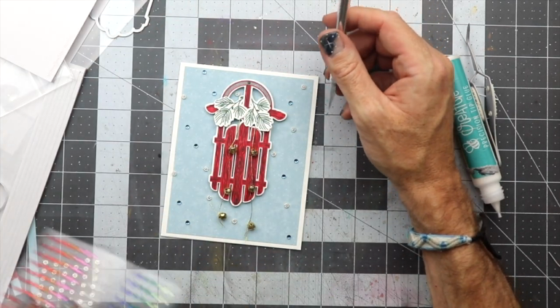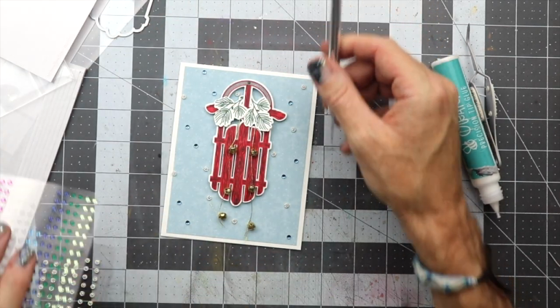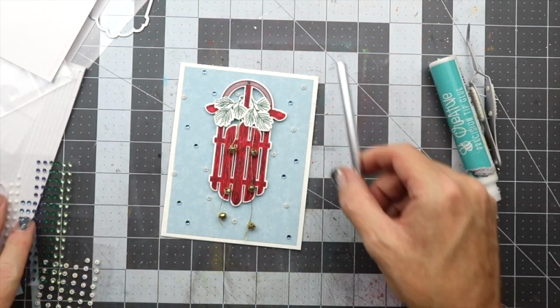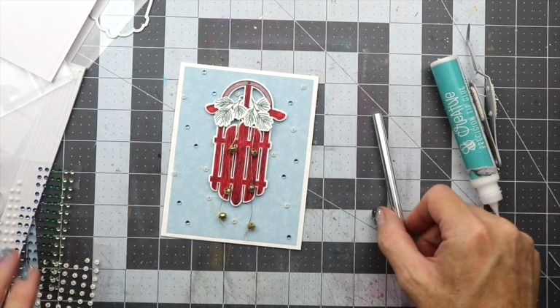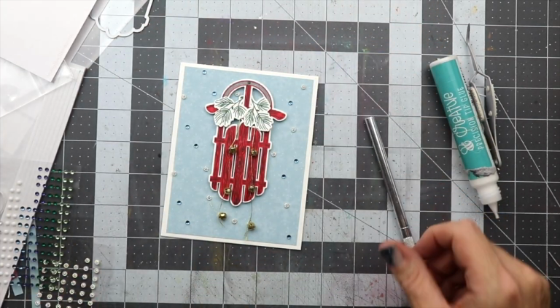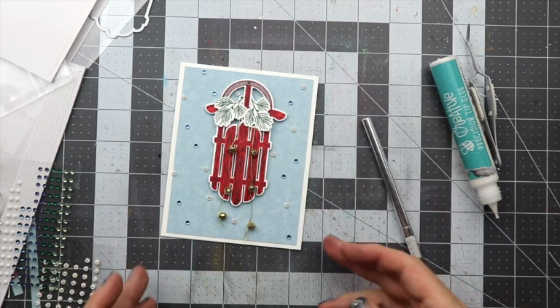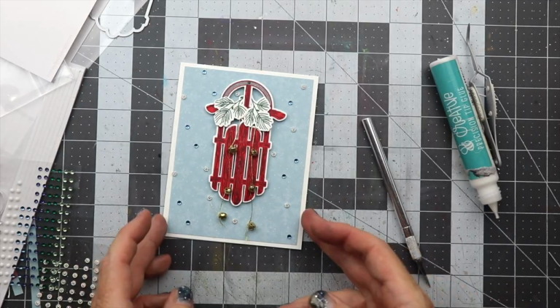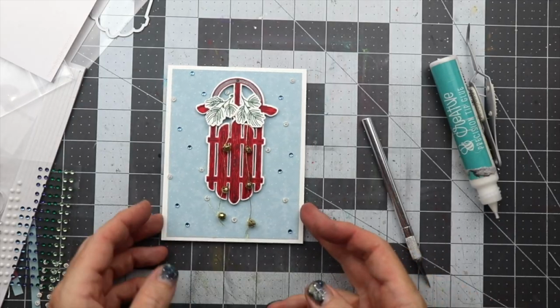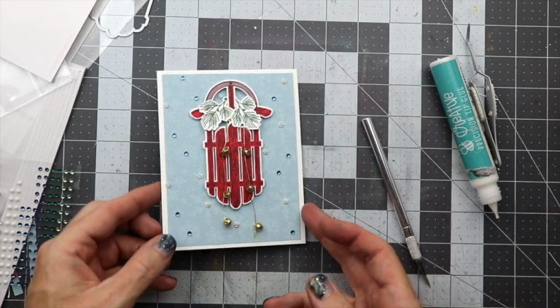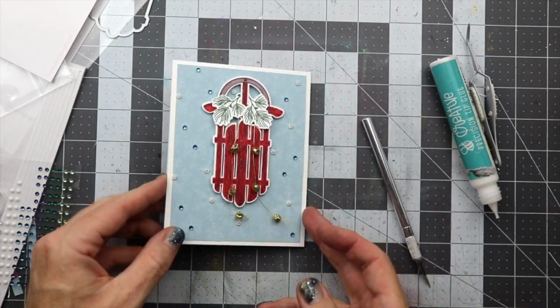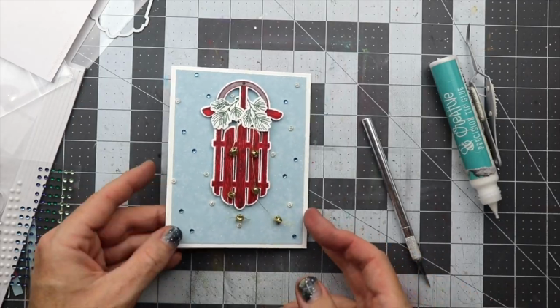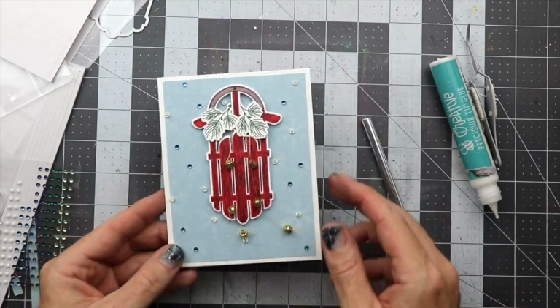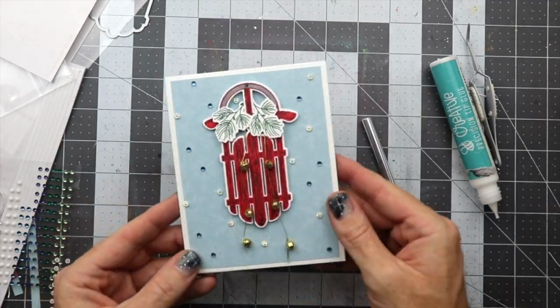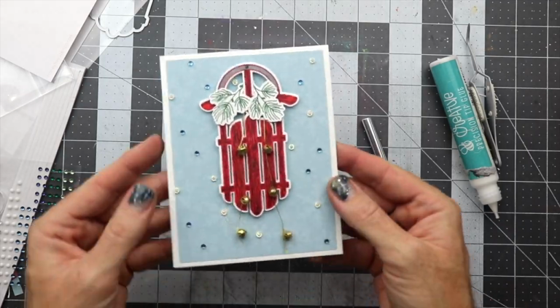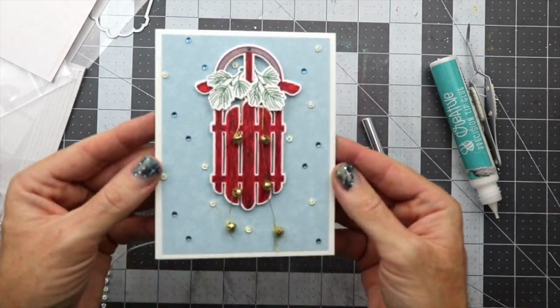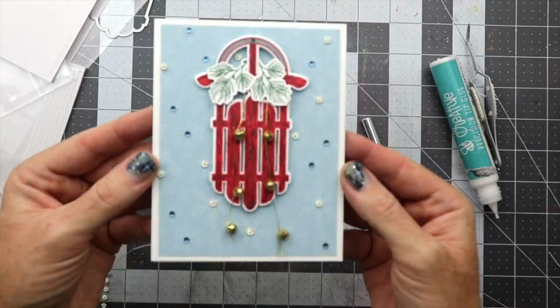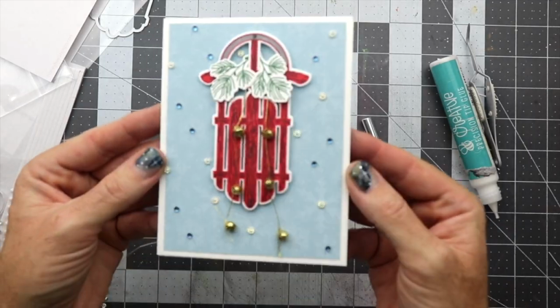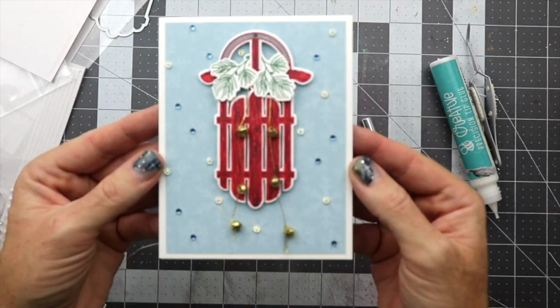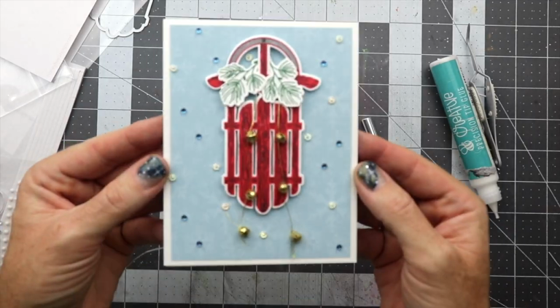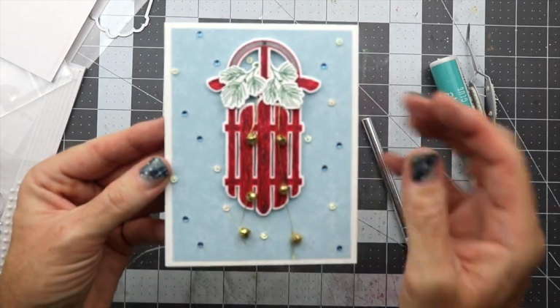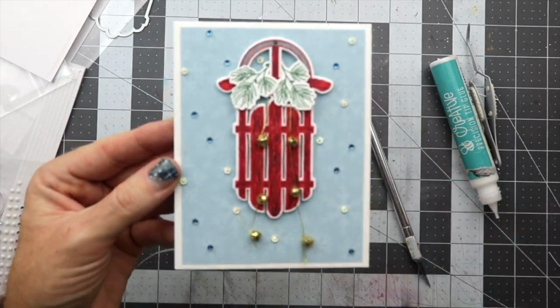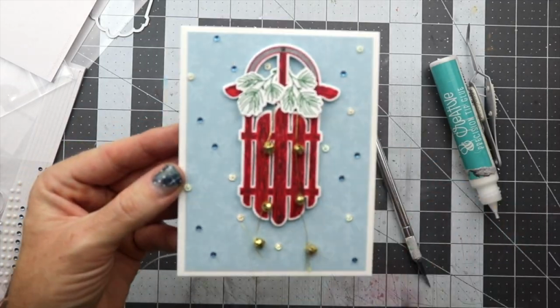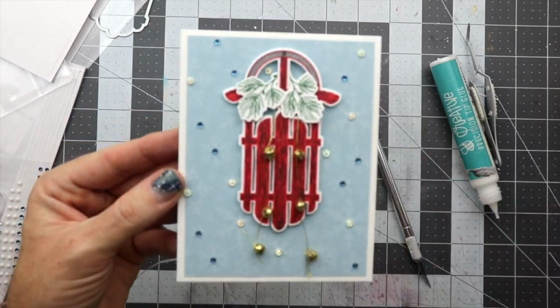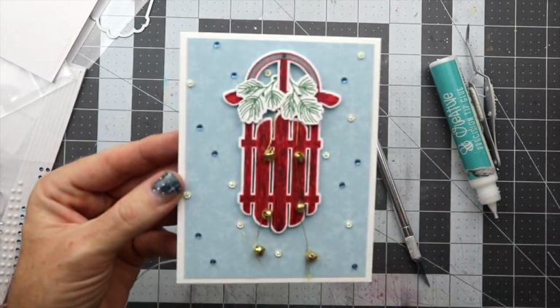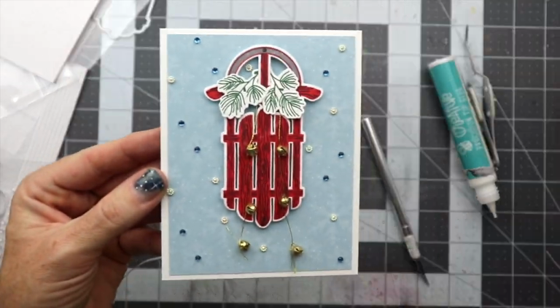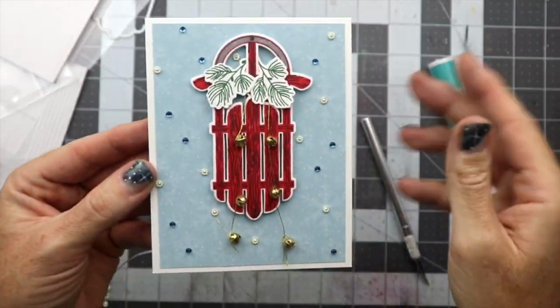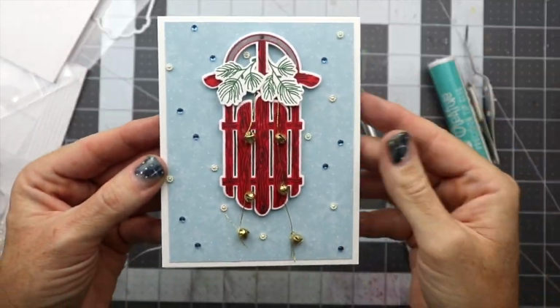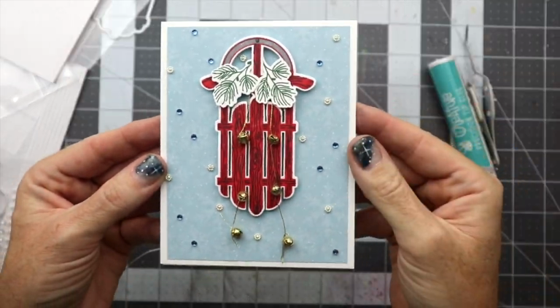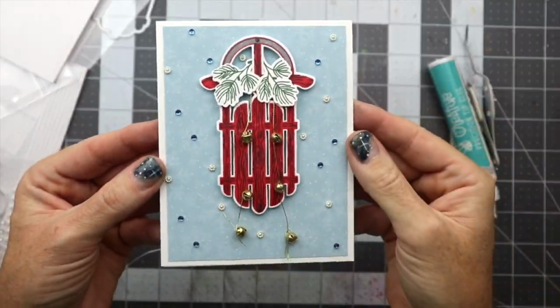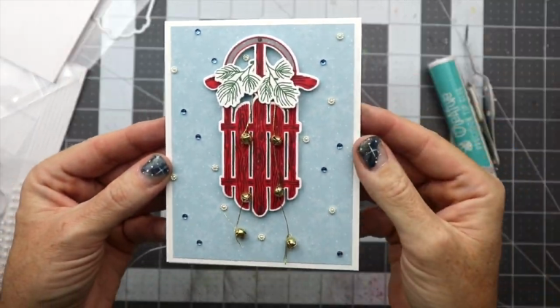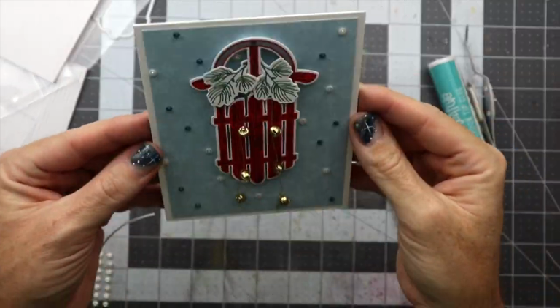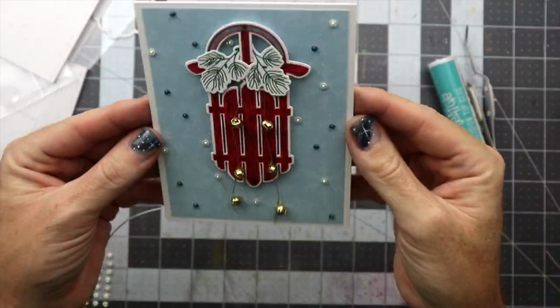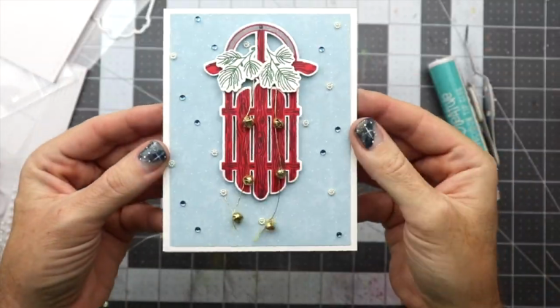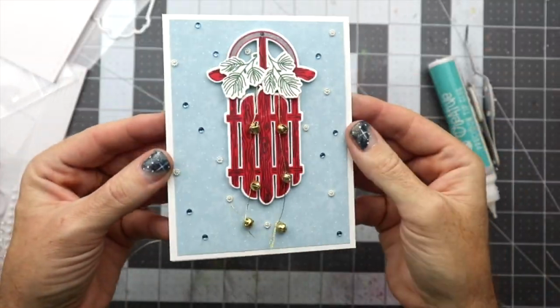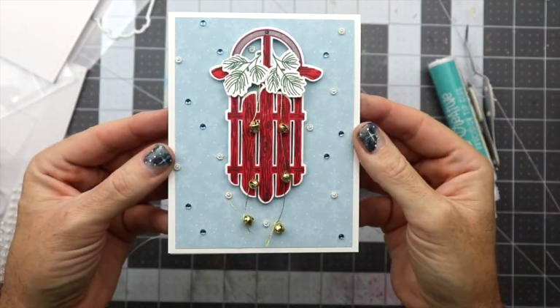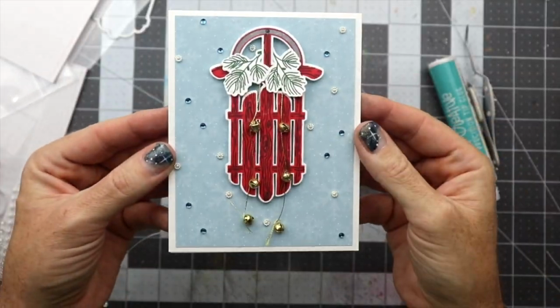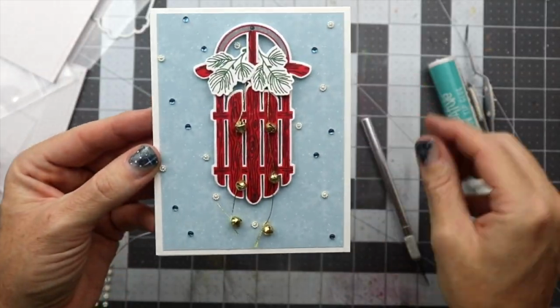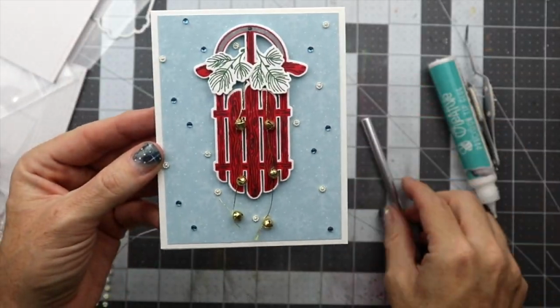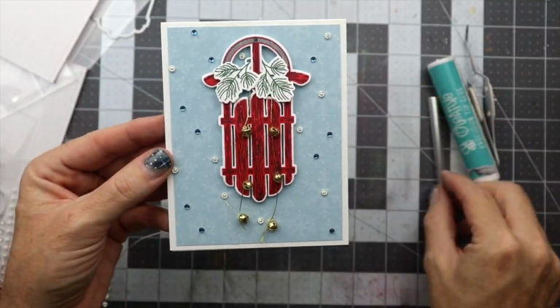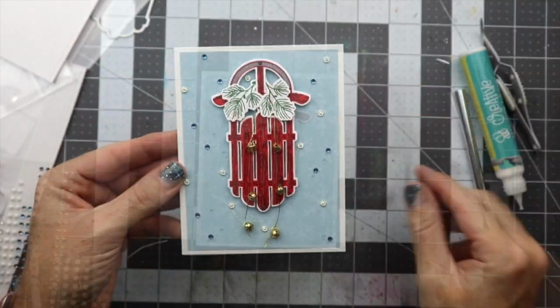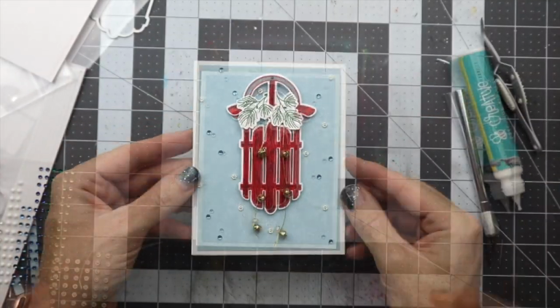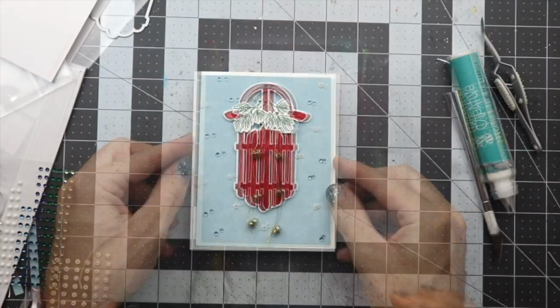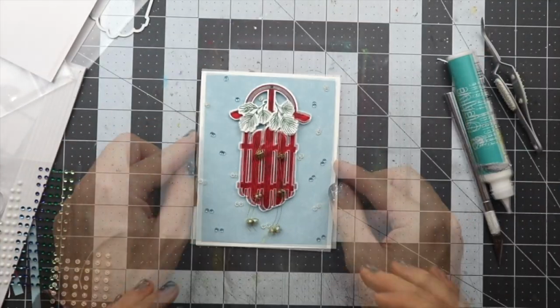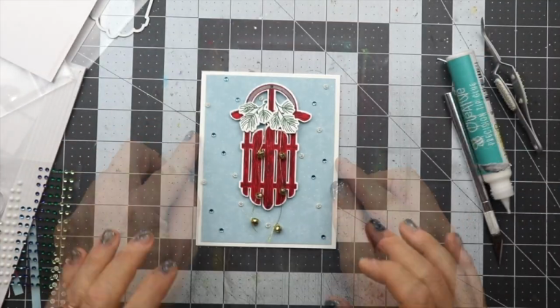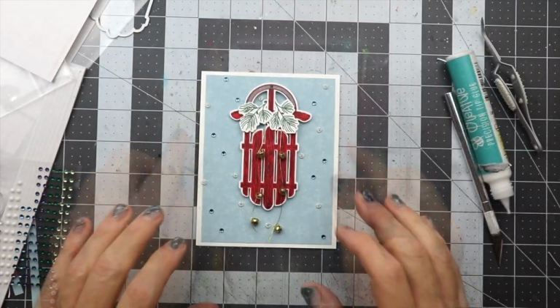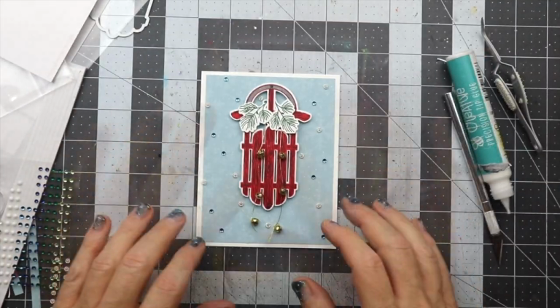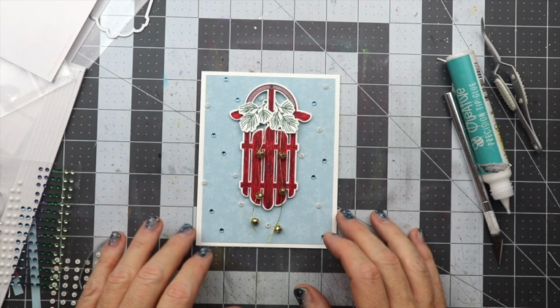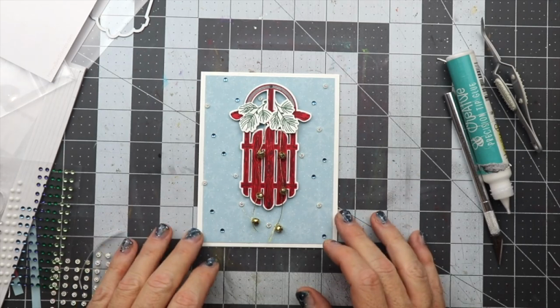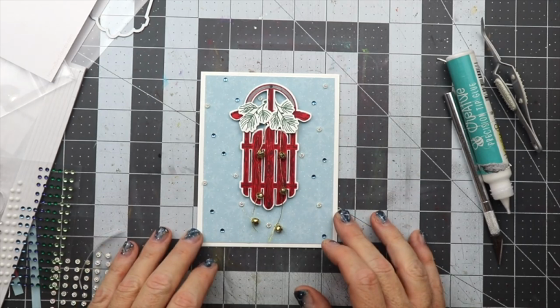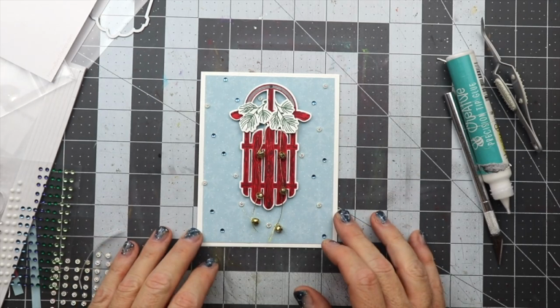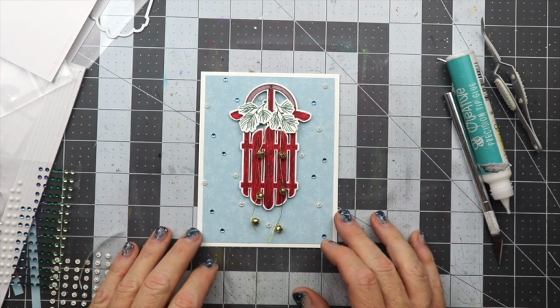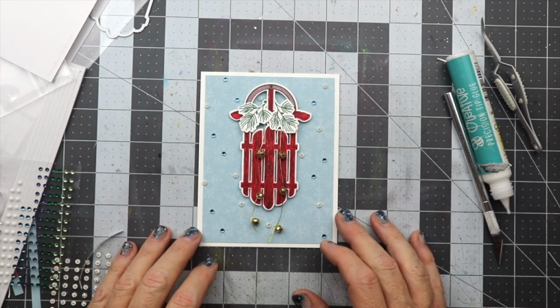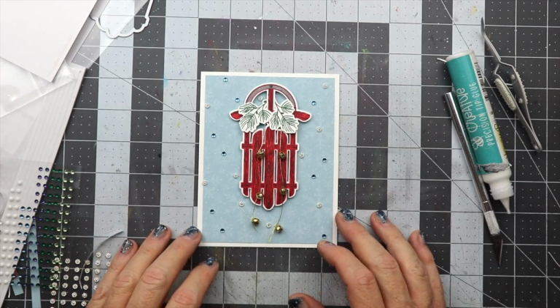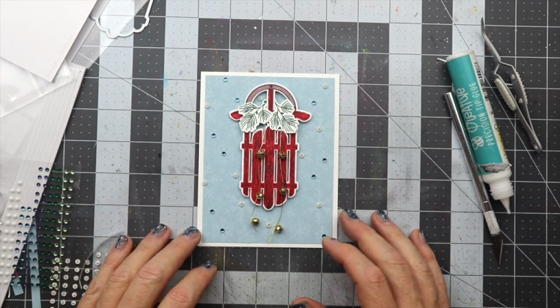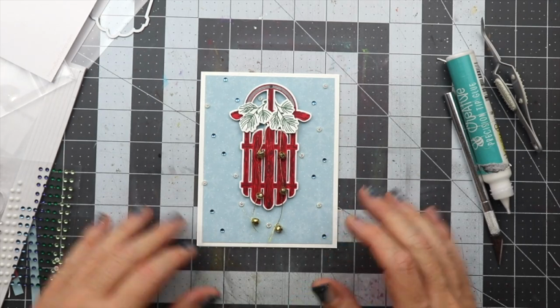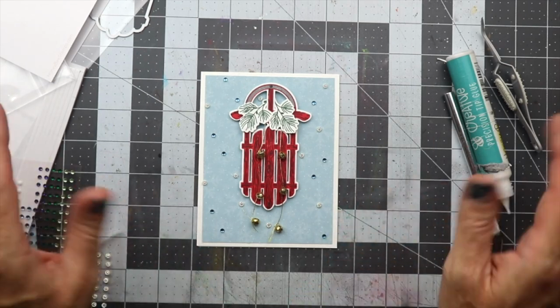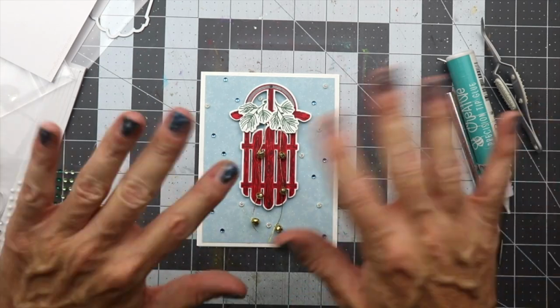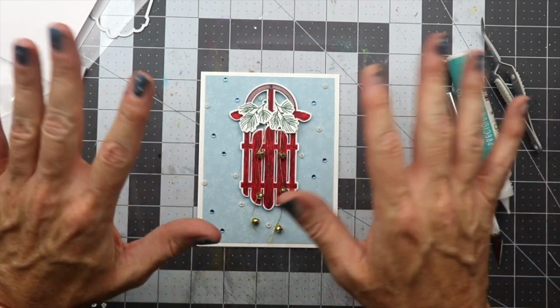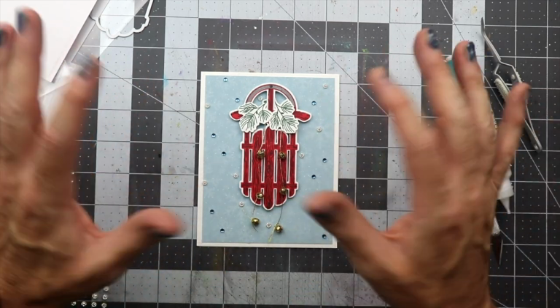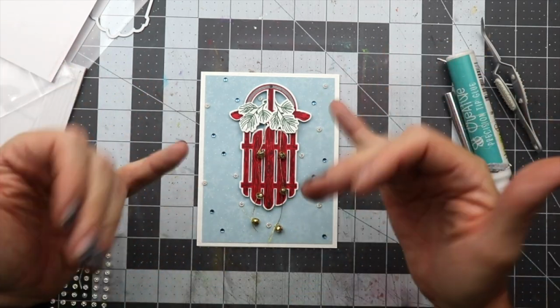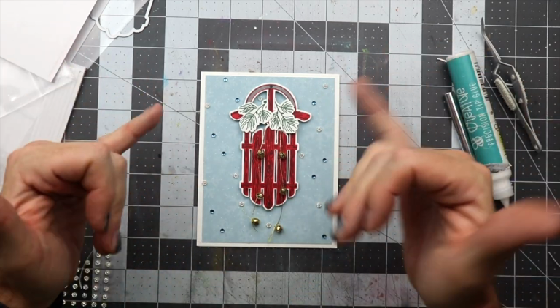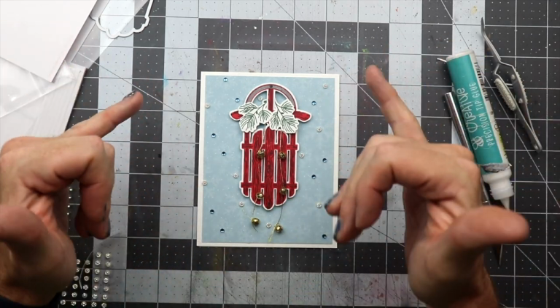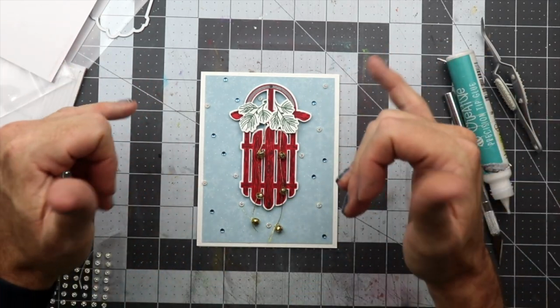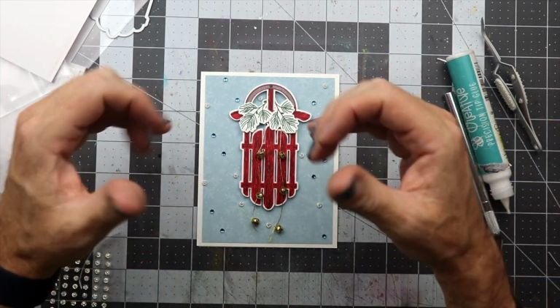So this completes the card today. I hope you guys have a great day and a great week — I will talk with you later. Bye!